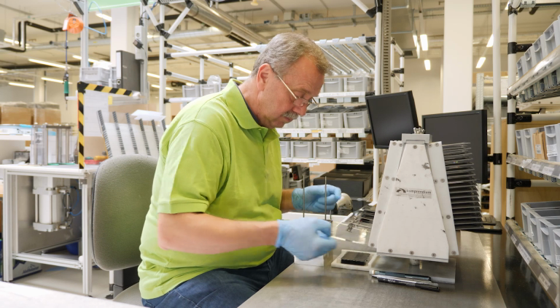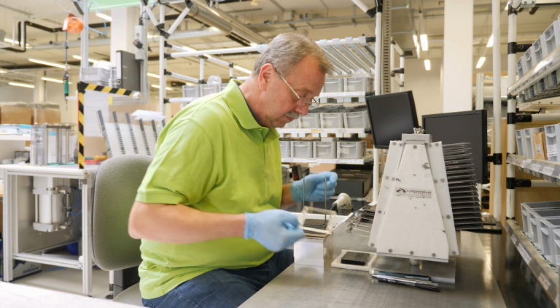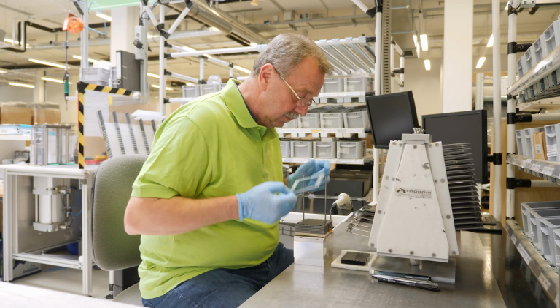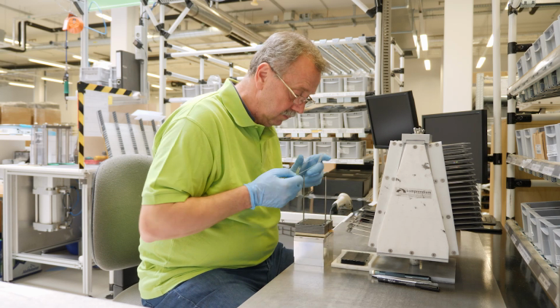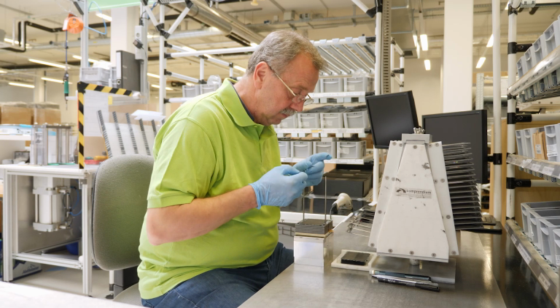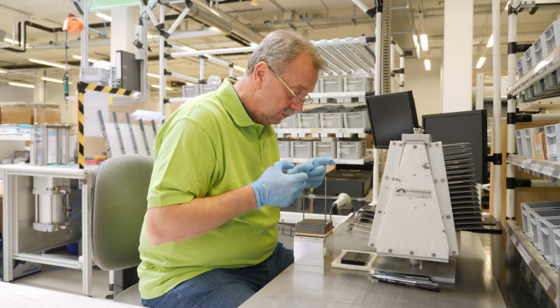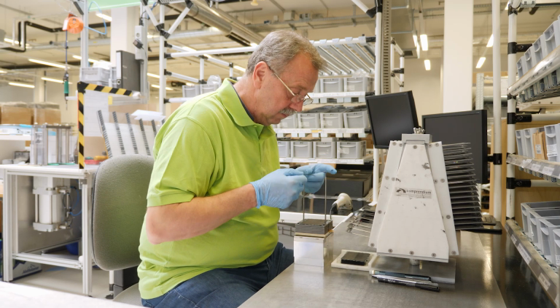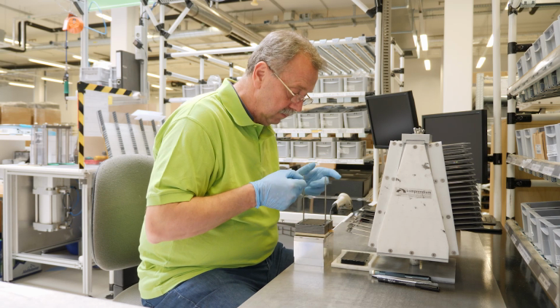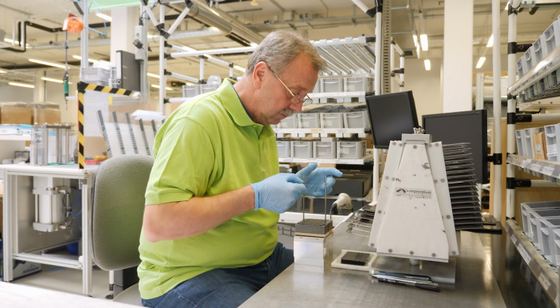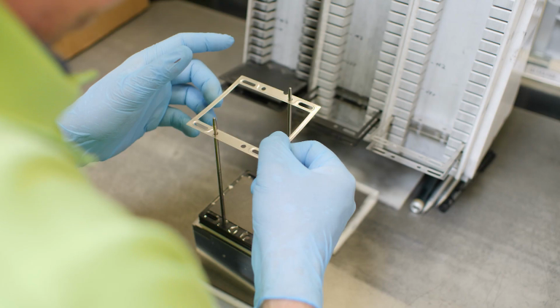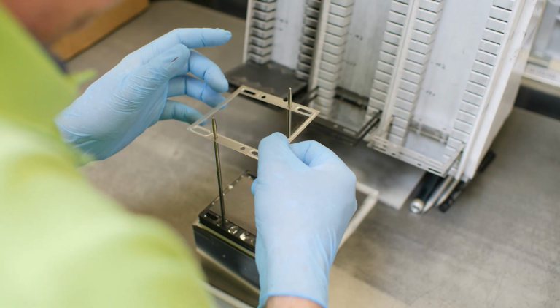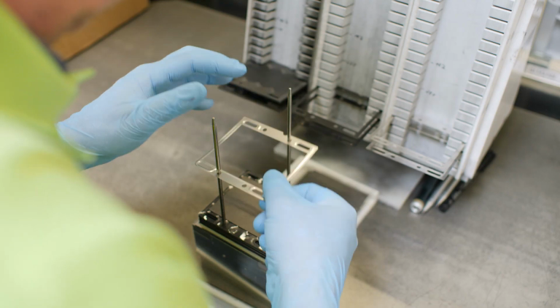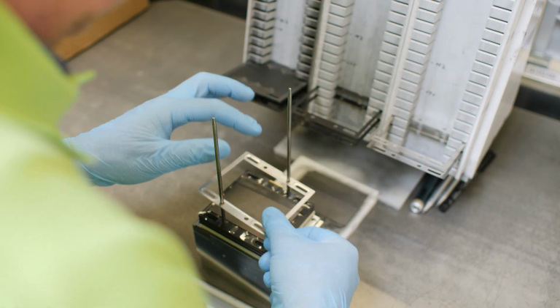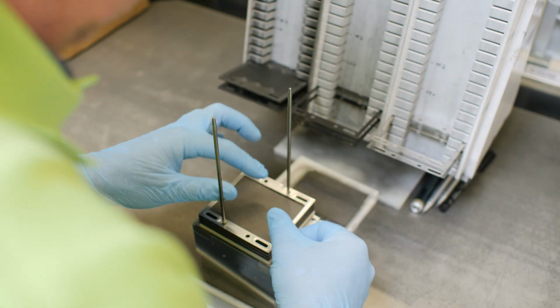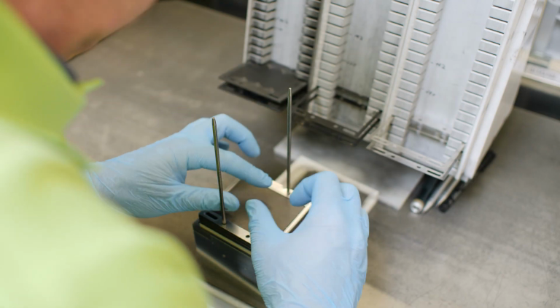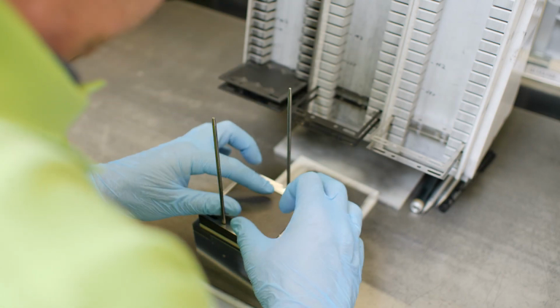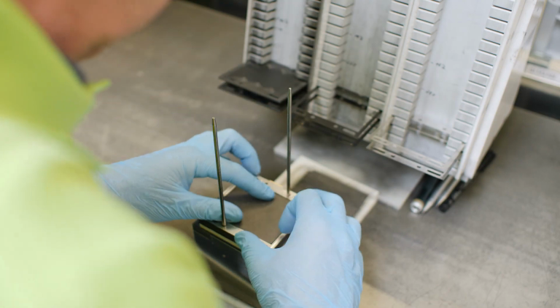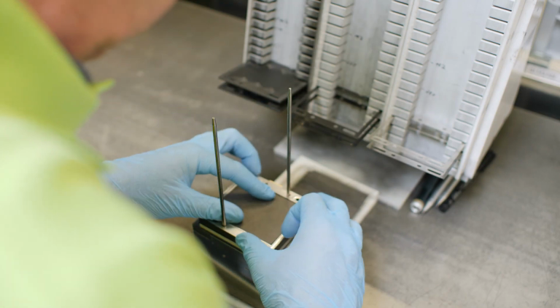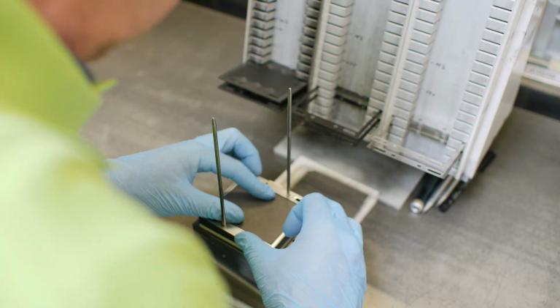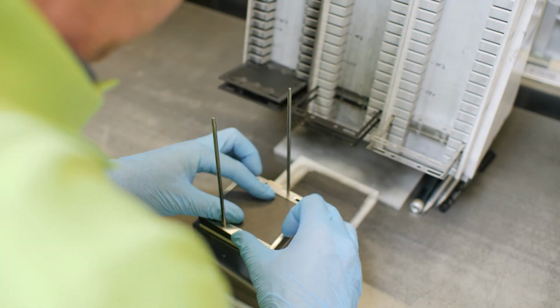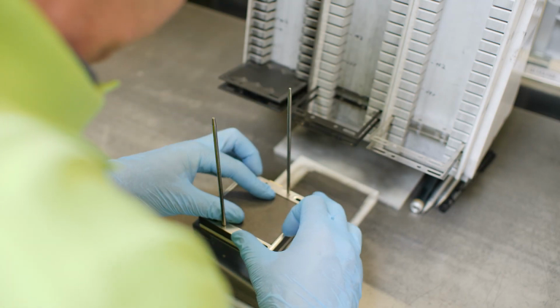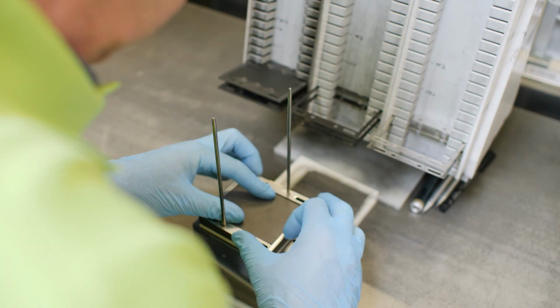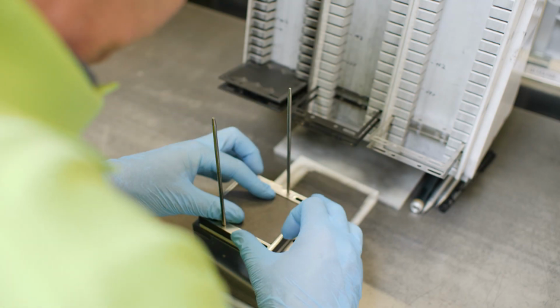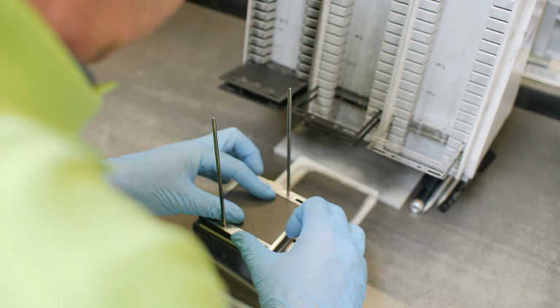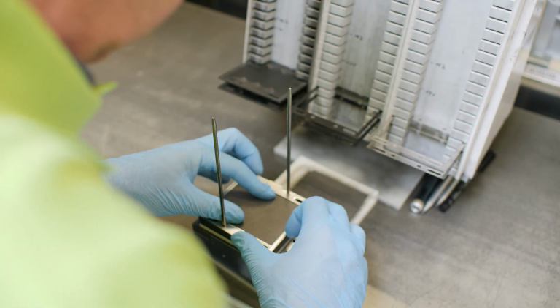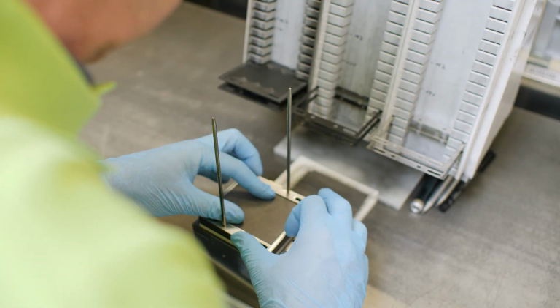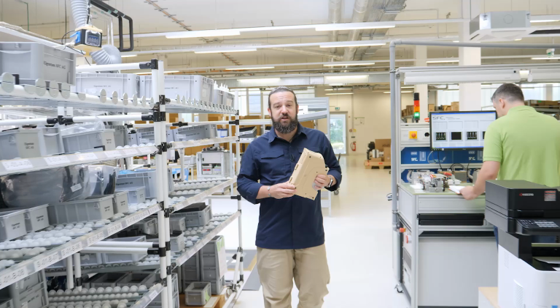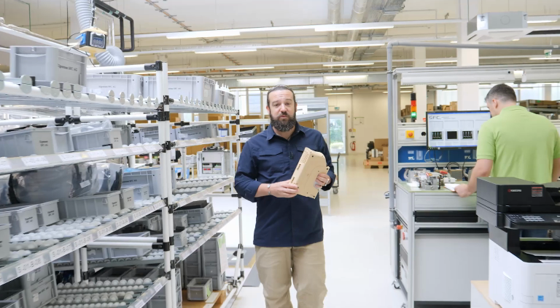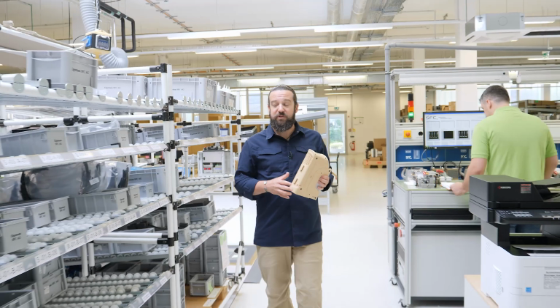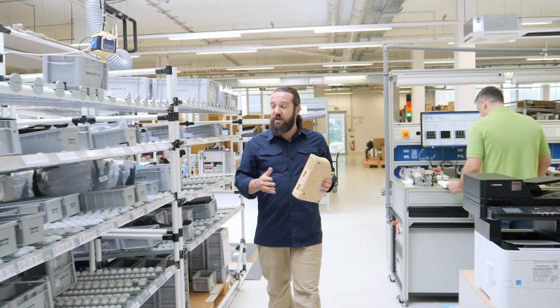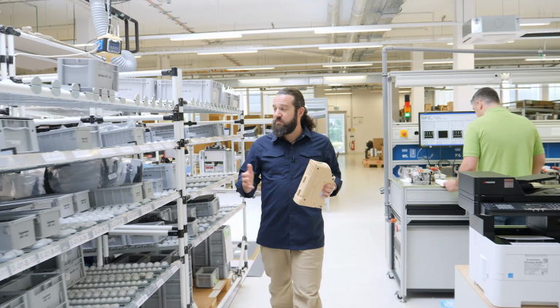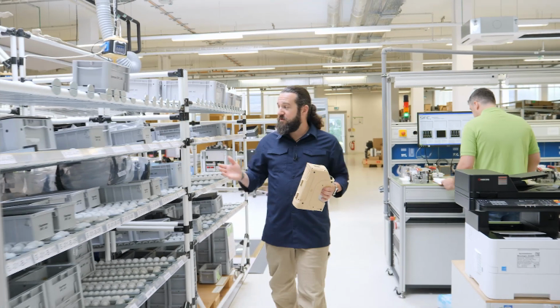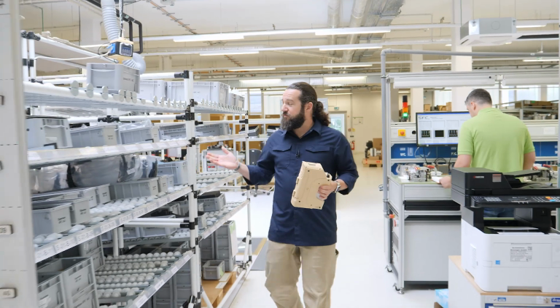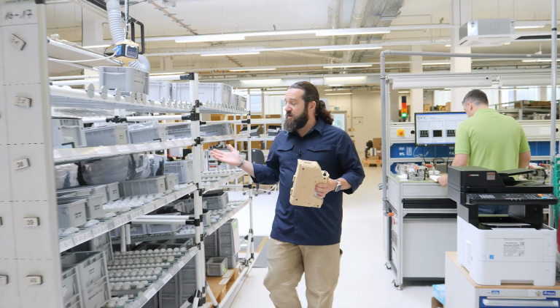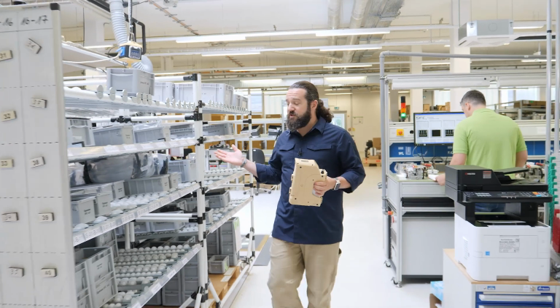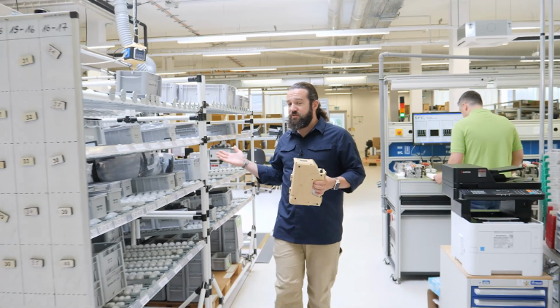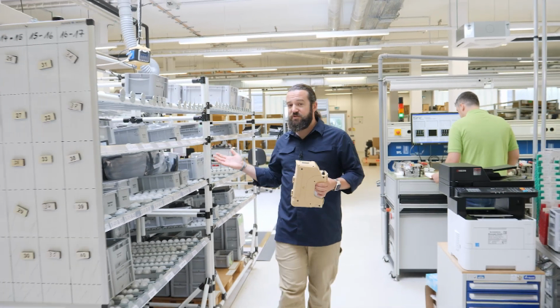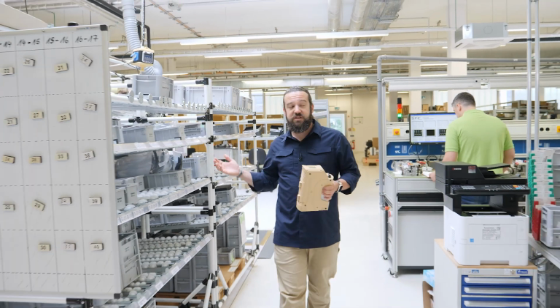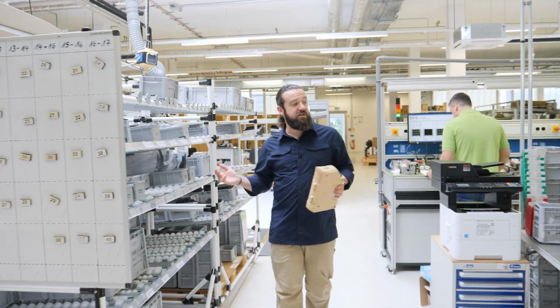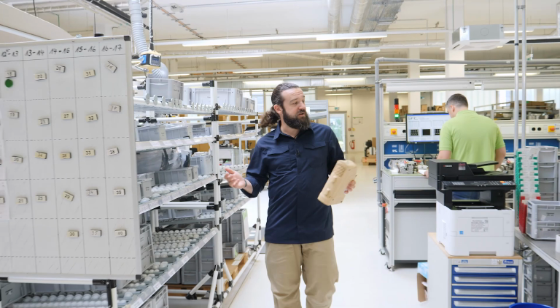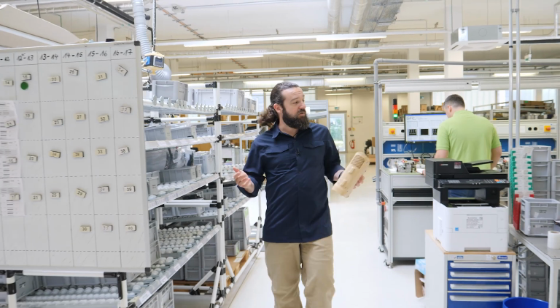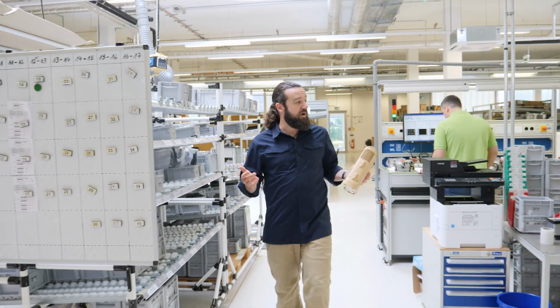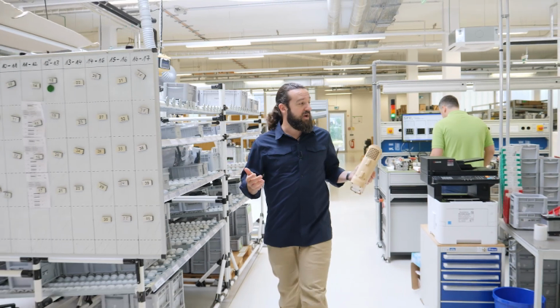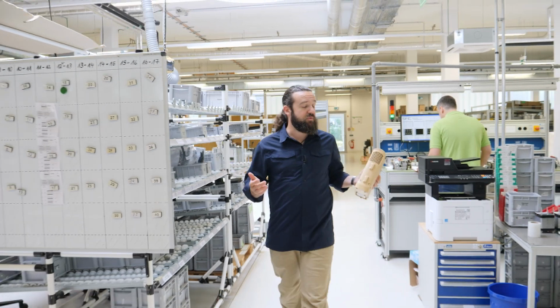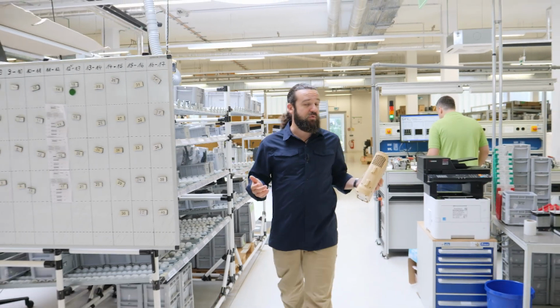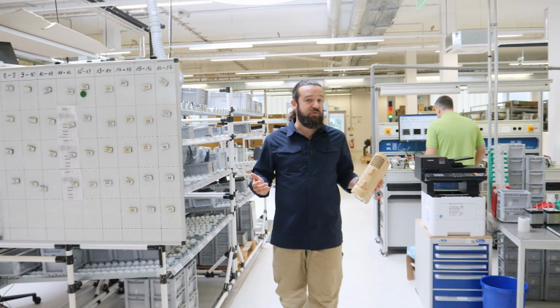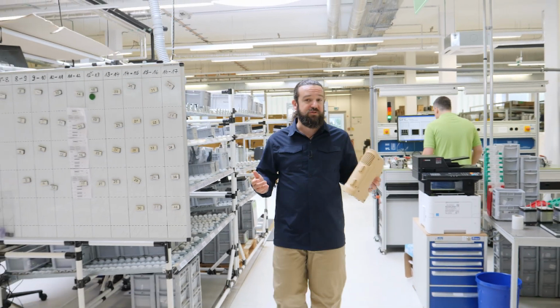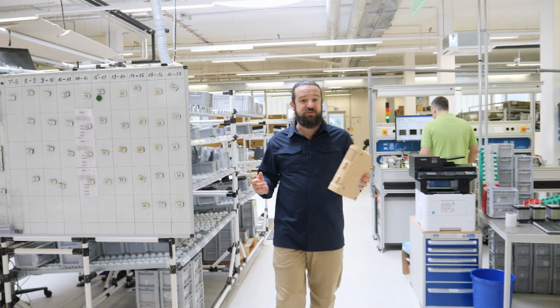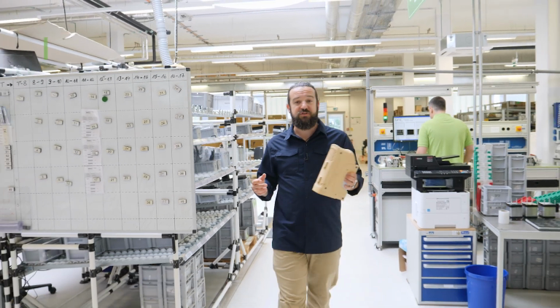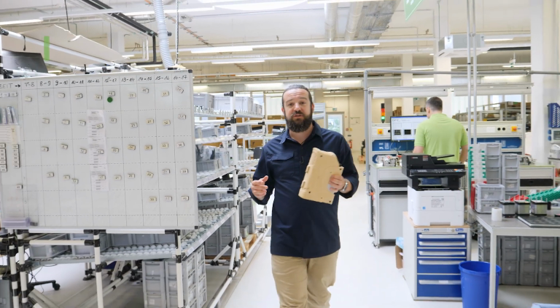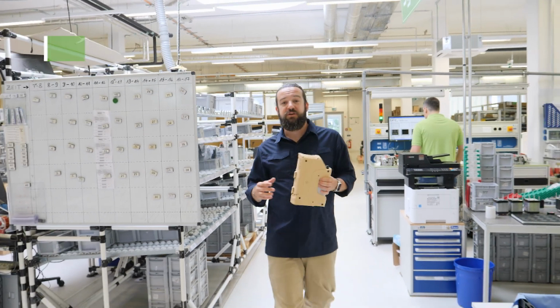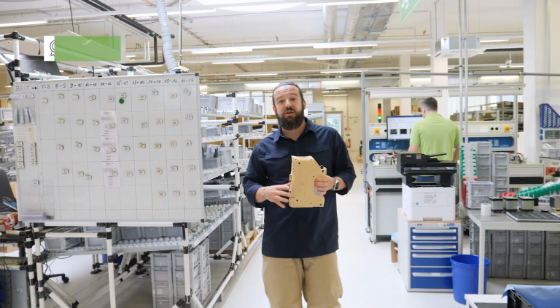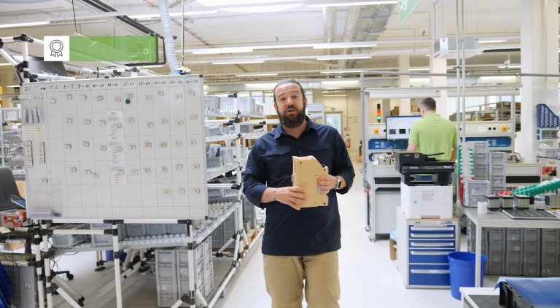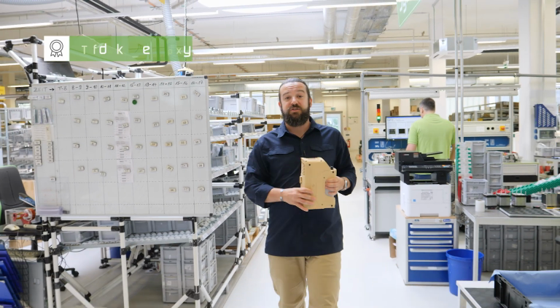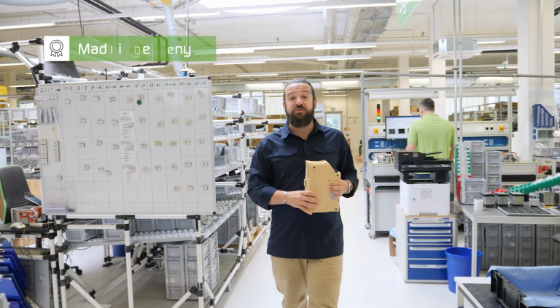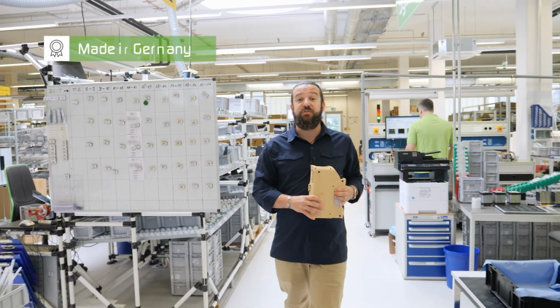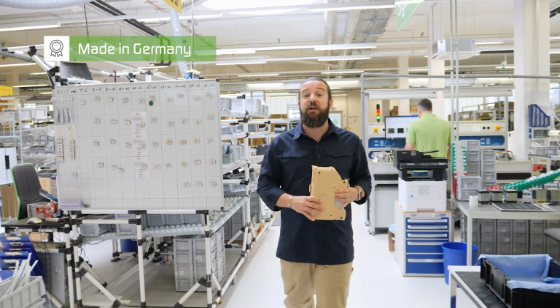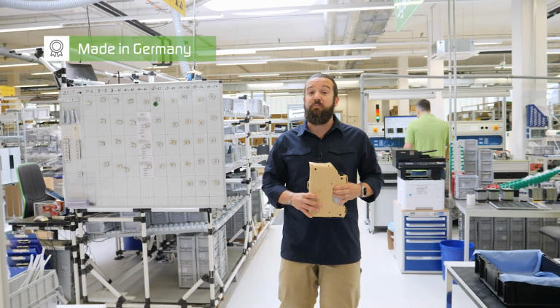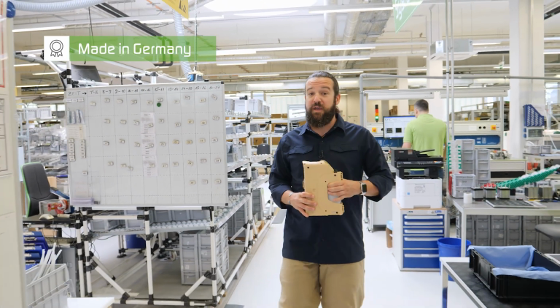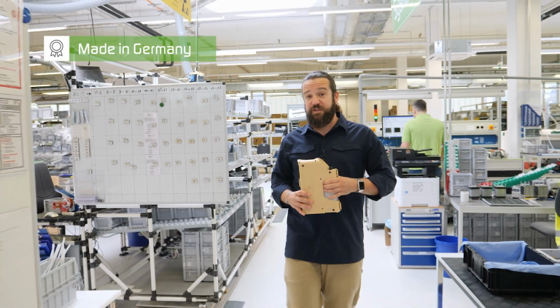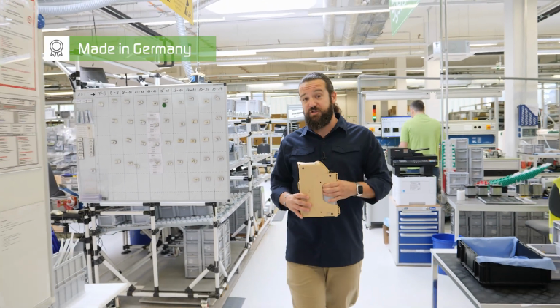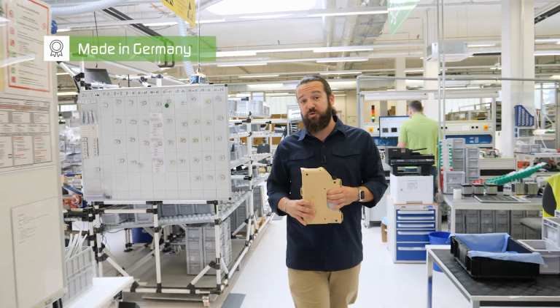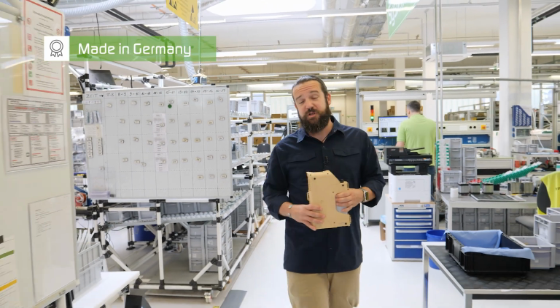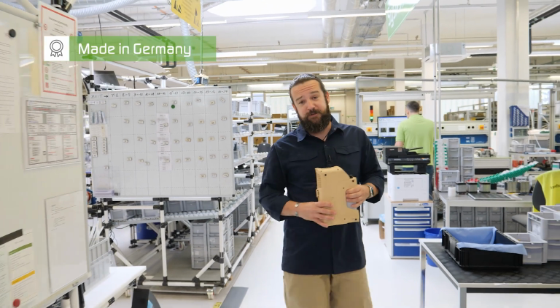All of our defense products are designed, developed, and manufactured here at our headquarters. So they are made in Germany.